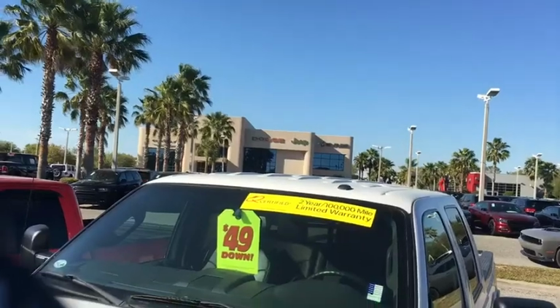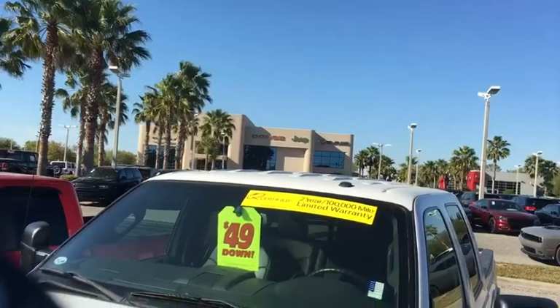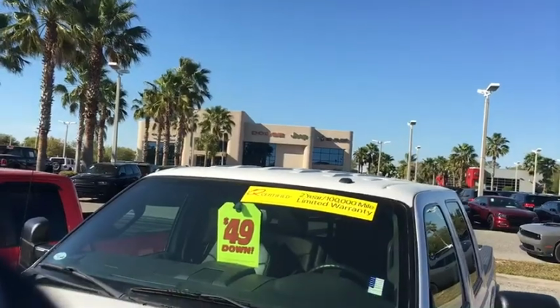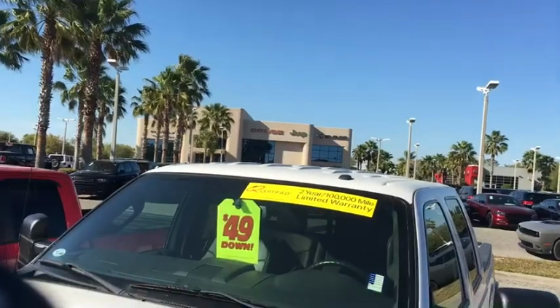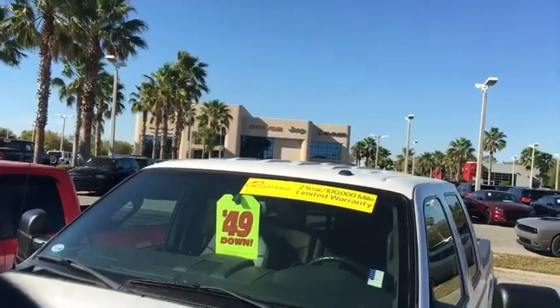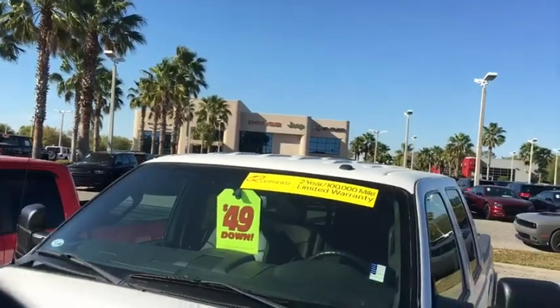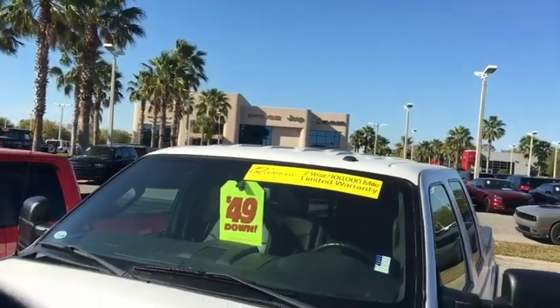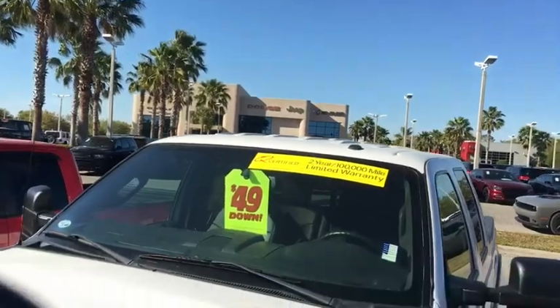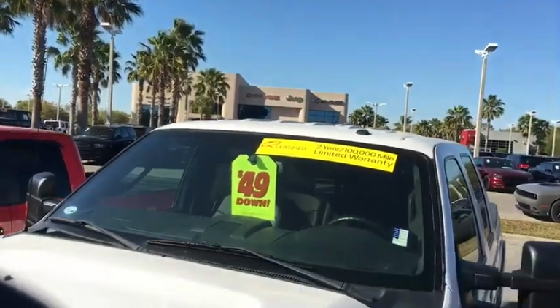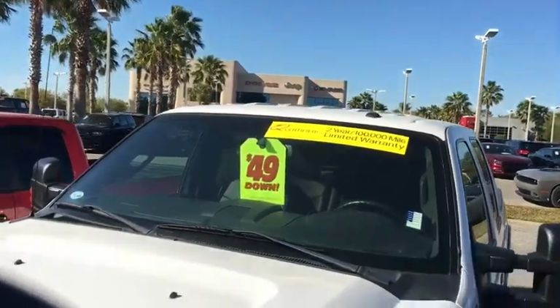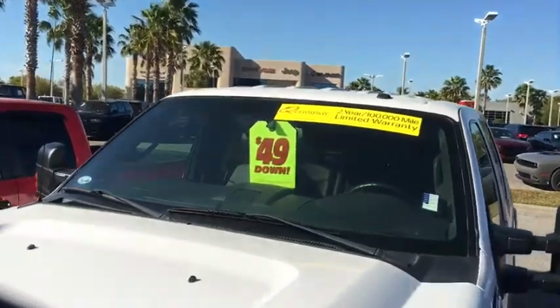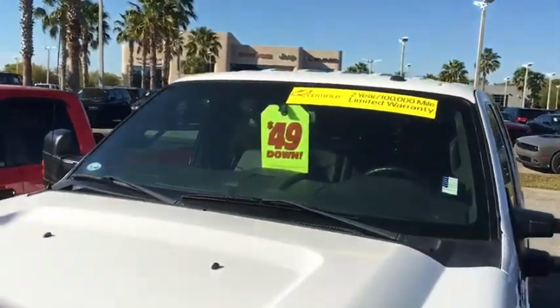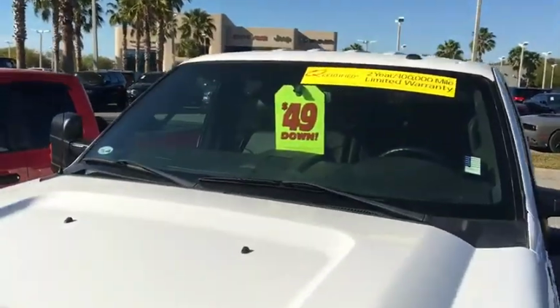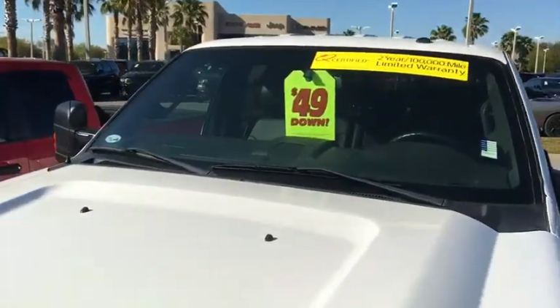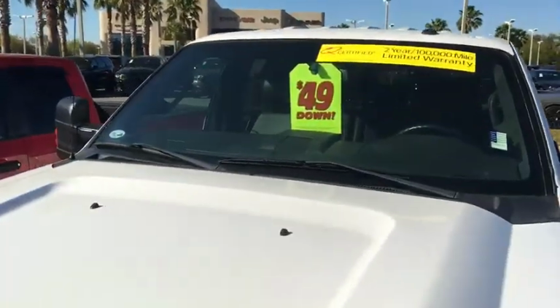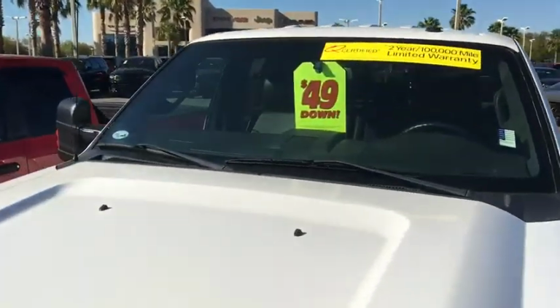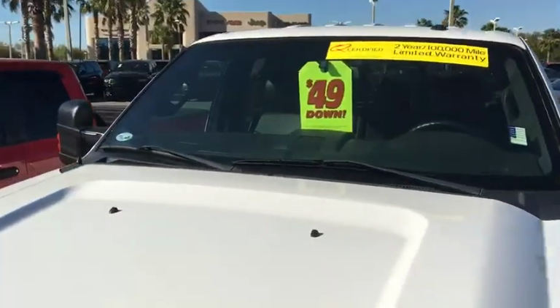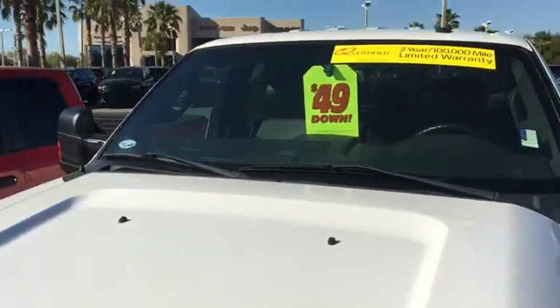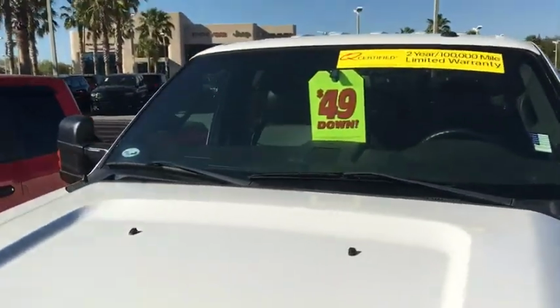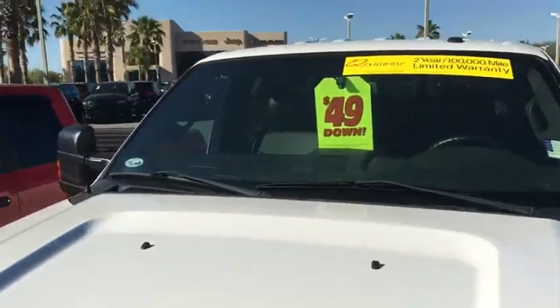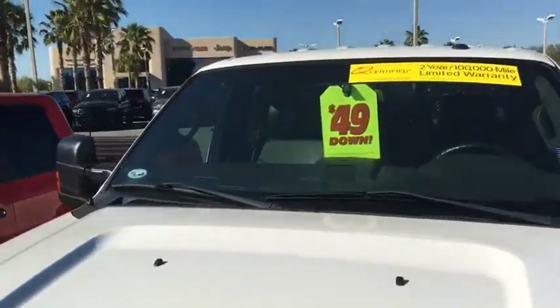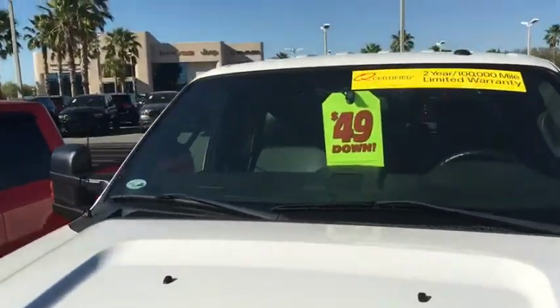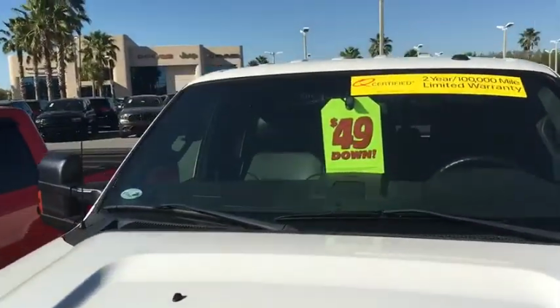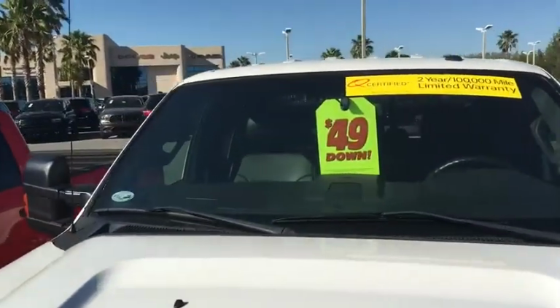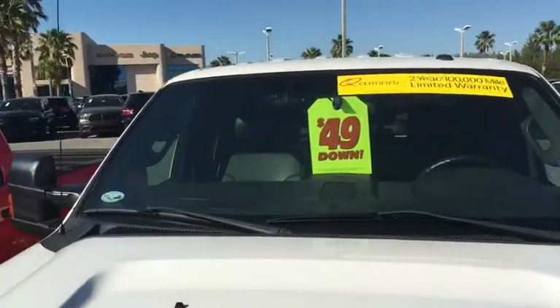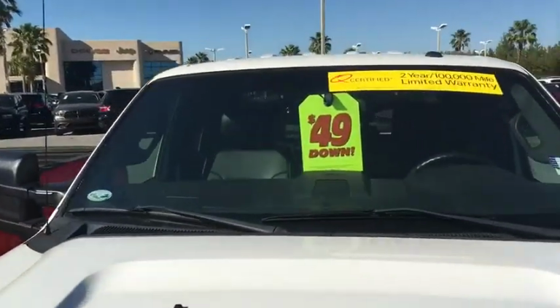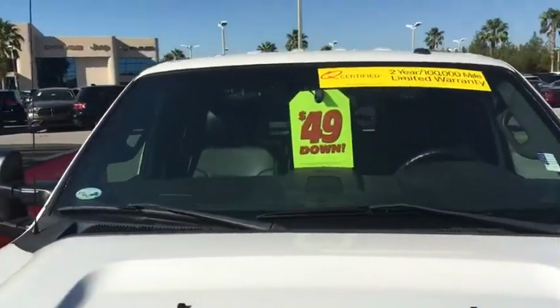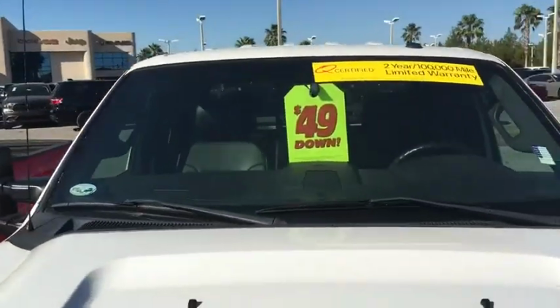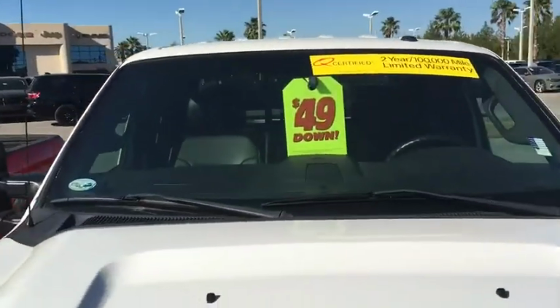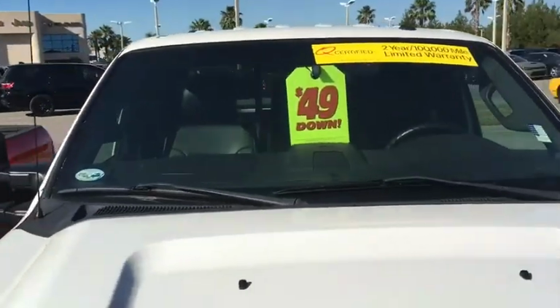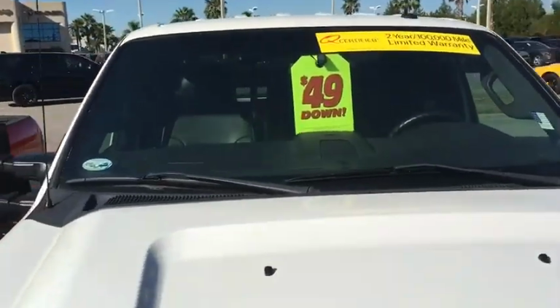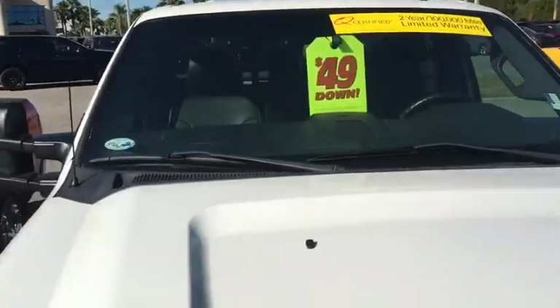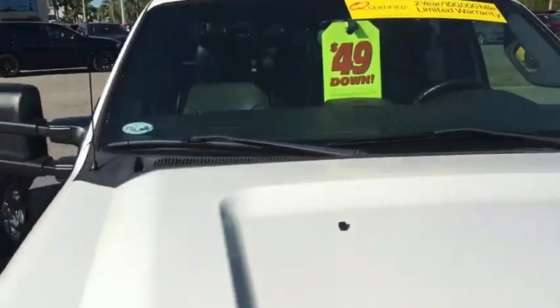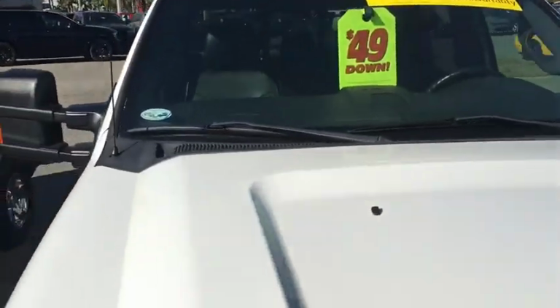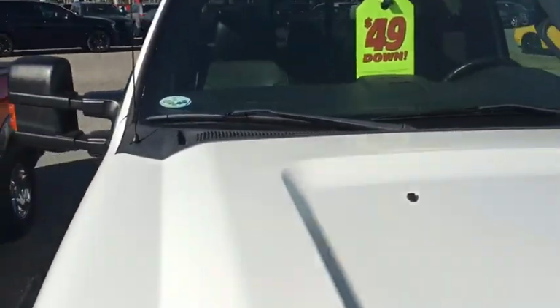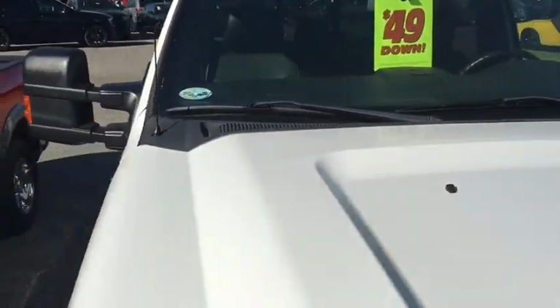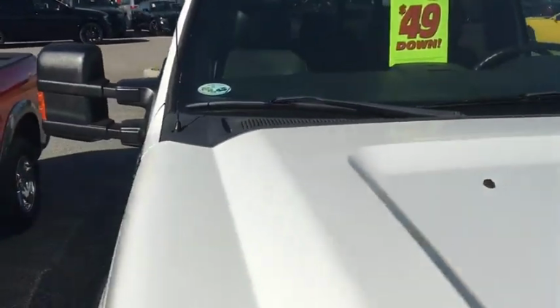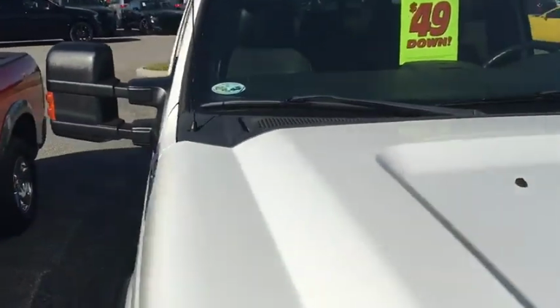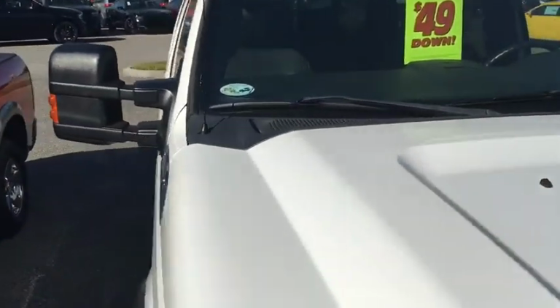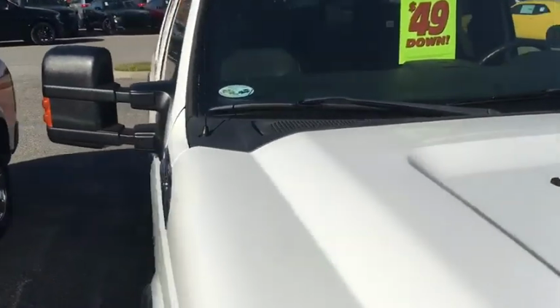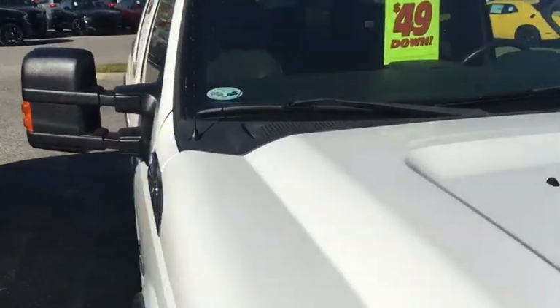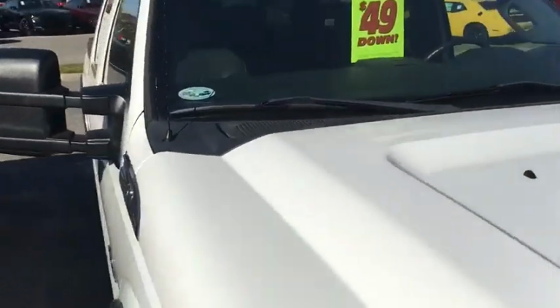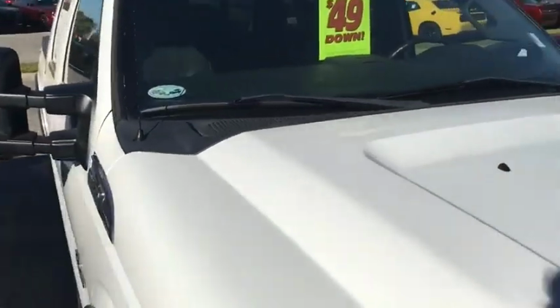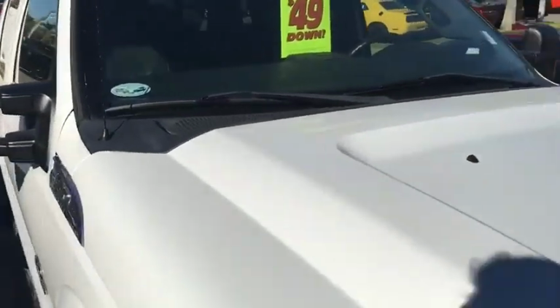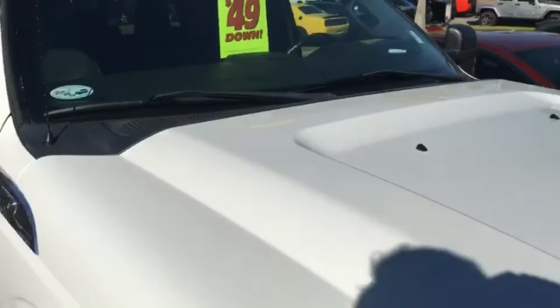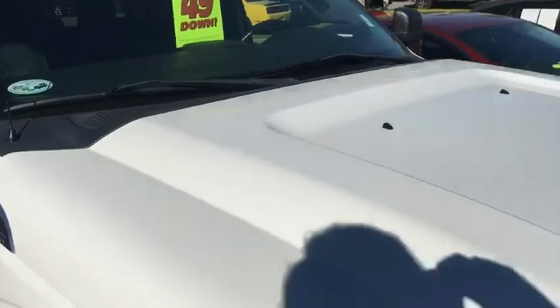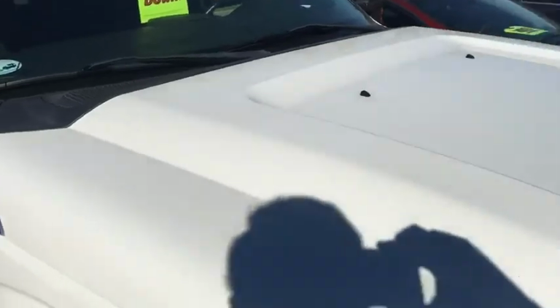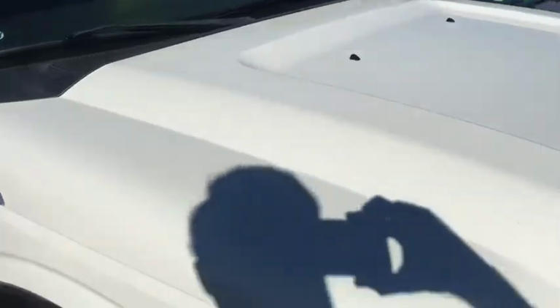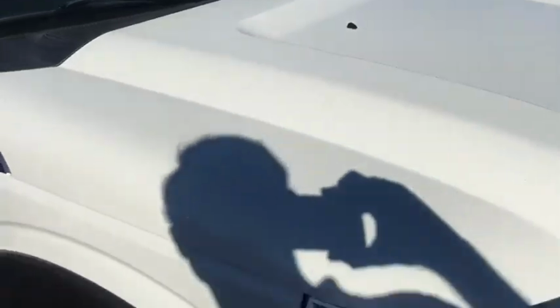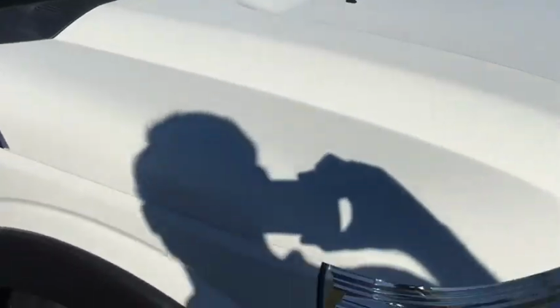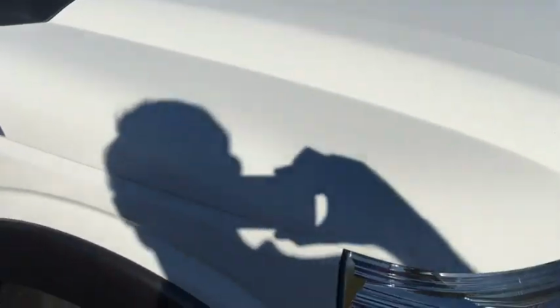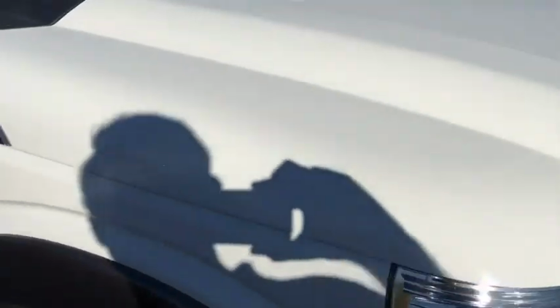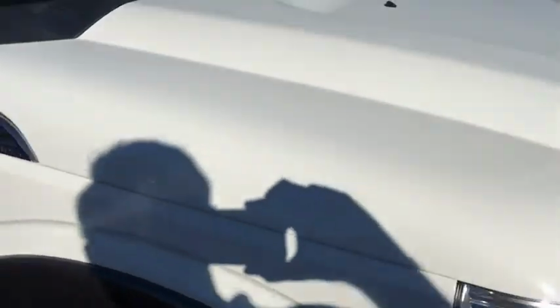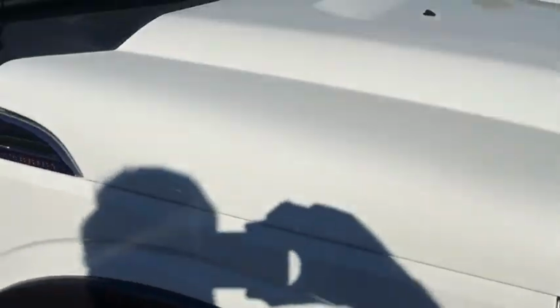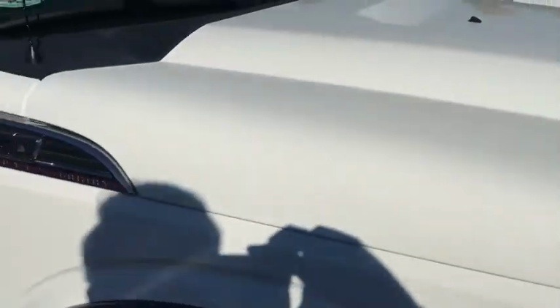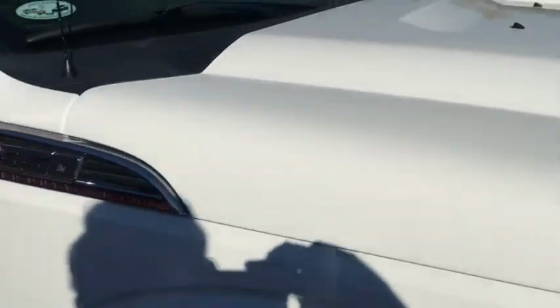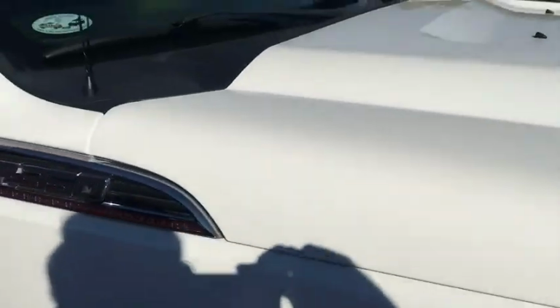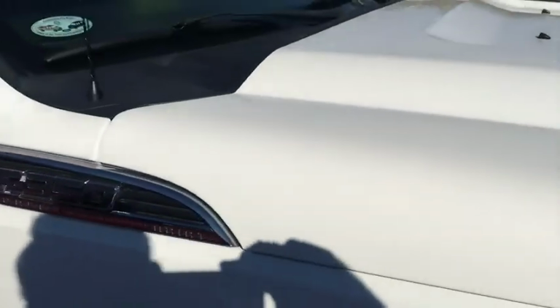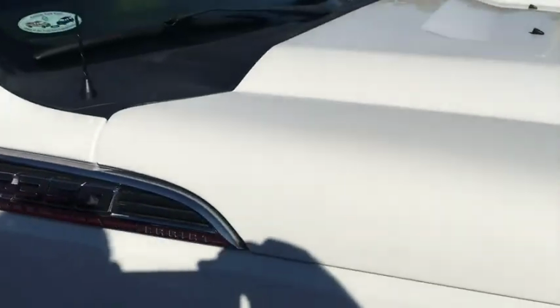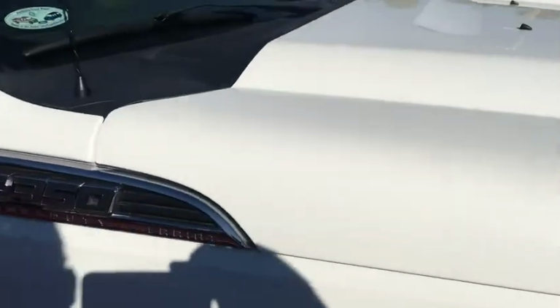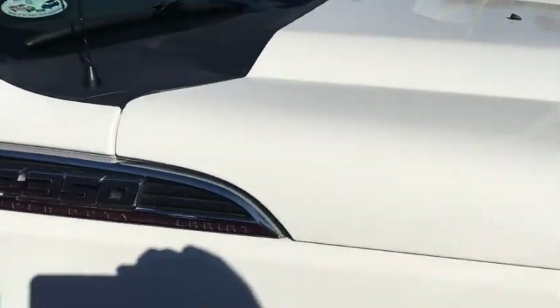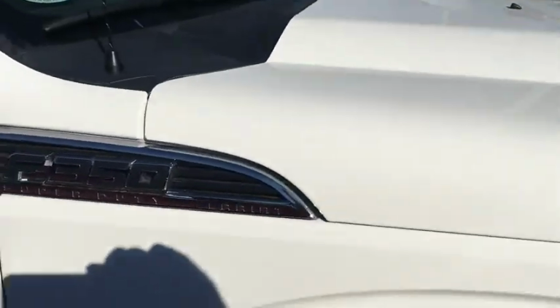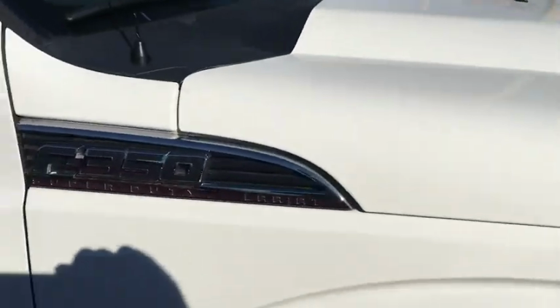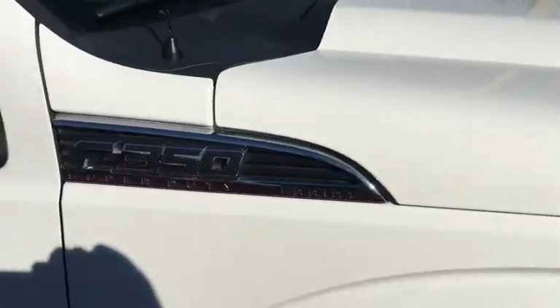Good afternoon, Benjamin. This is Jarrett from Greenway Chrysler Dodge Jeep Ram. Just wanted to take a look here and show you this truck that you inquired about.